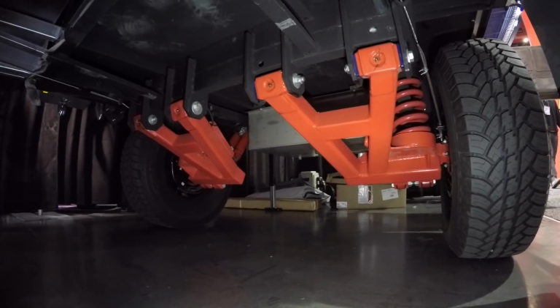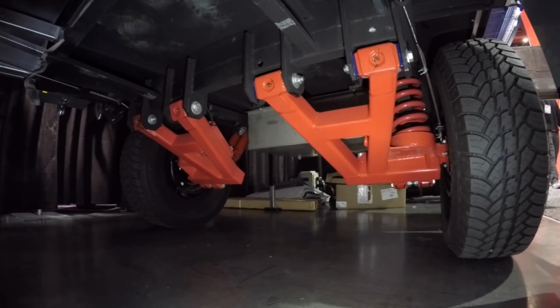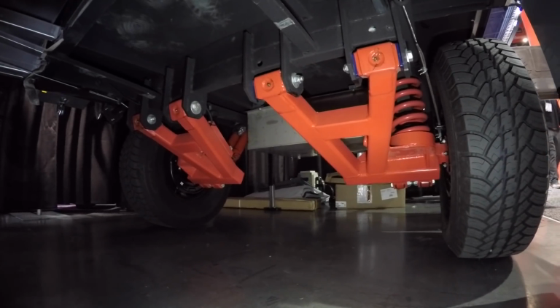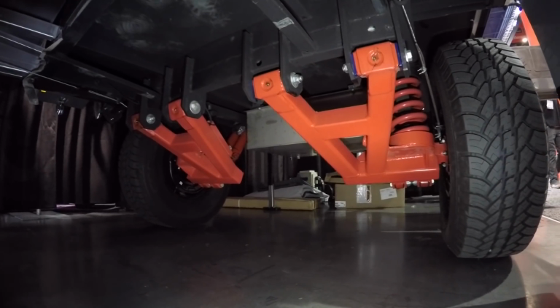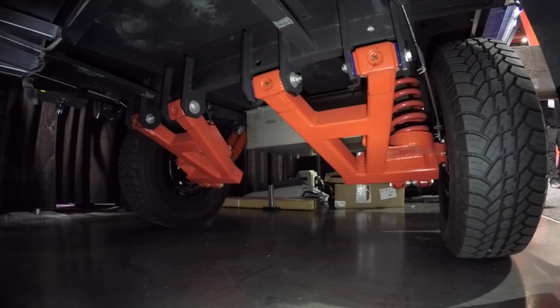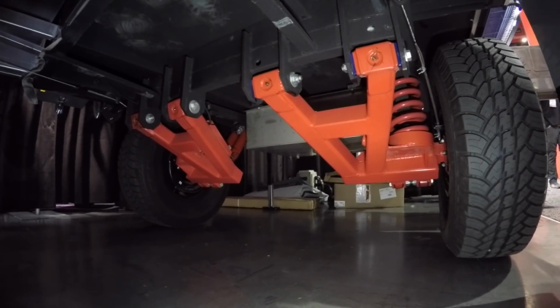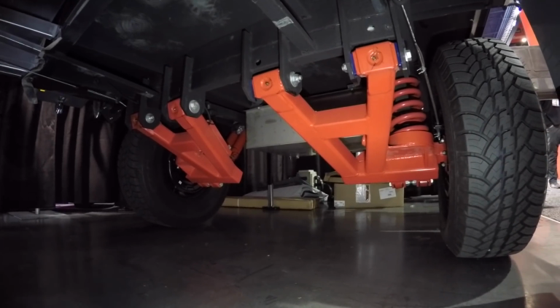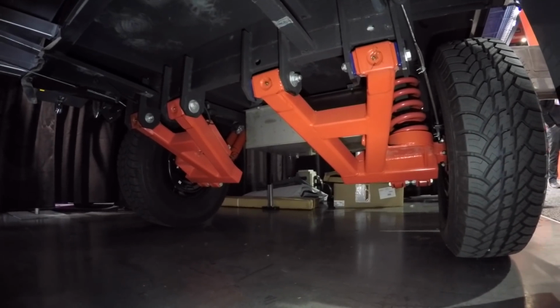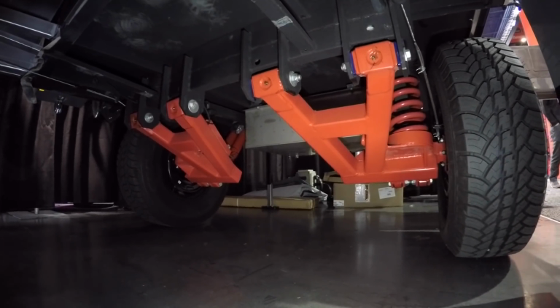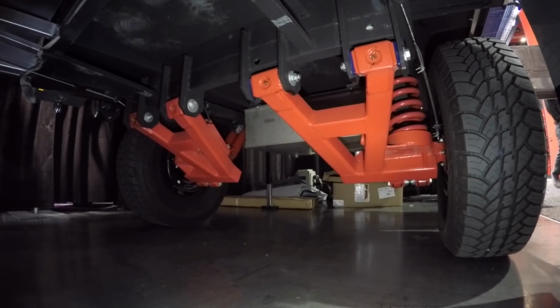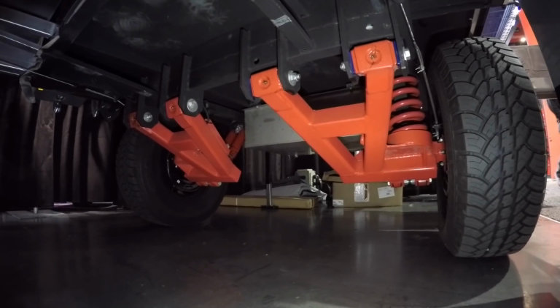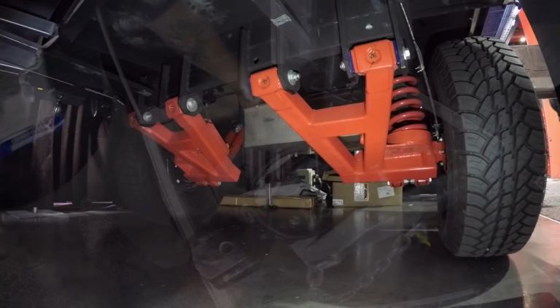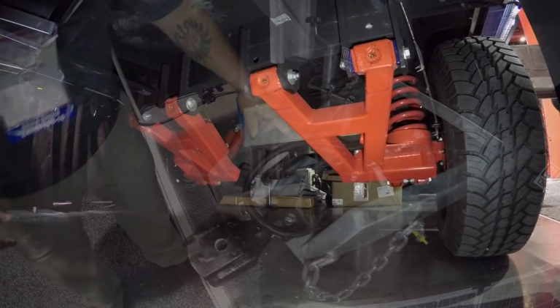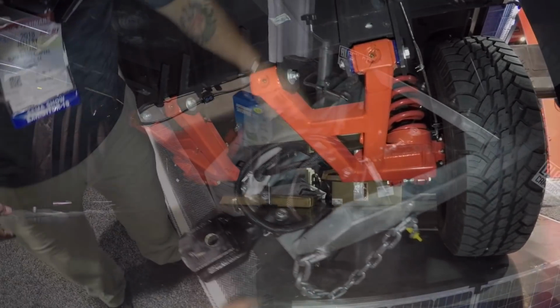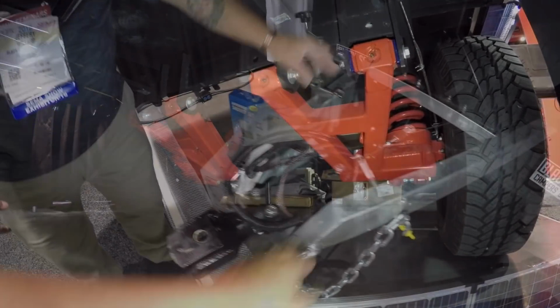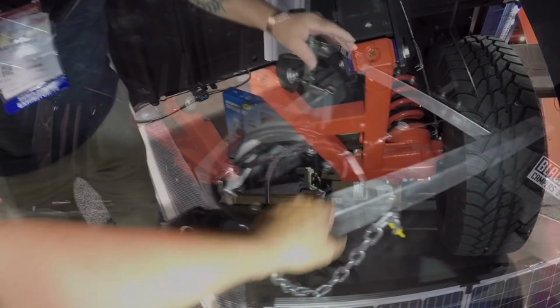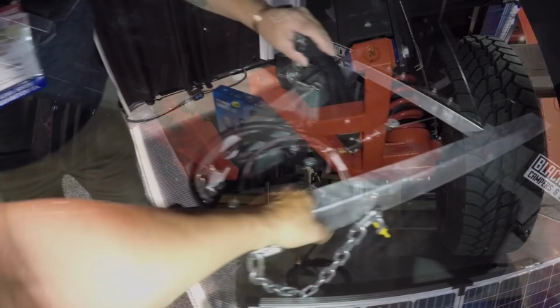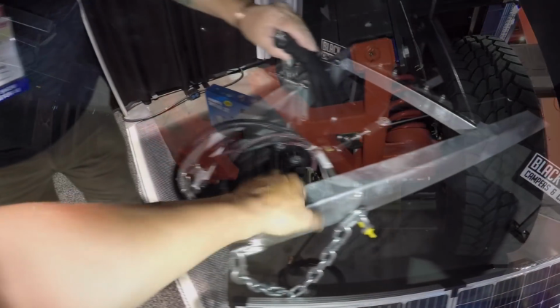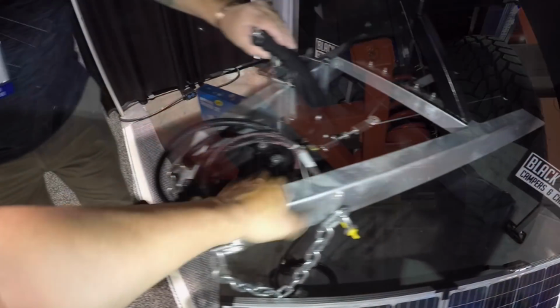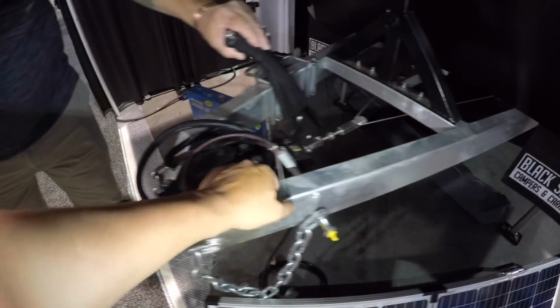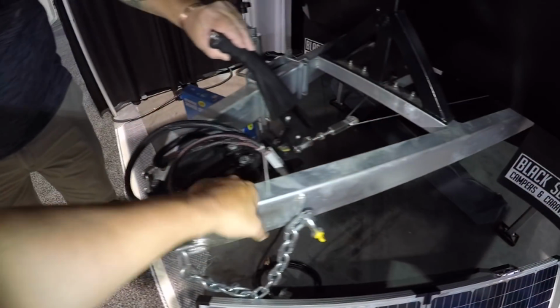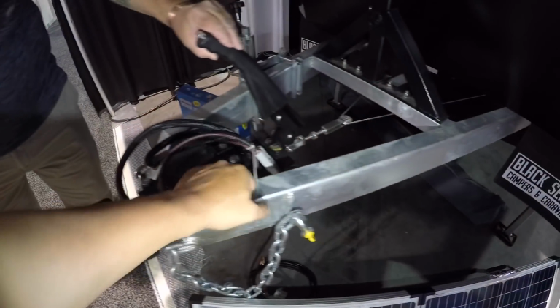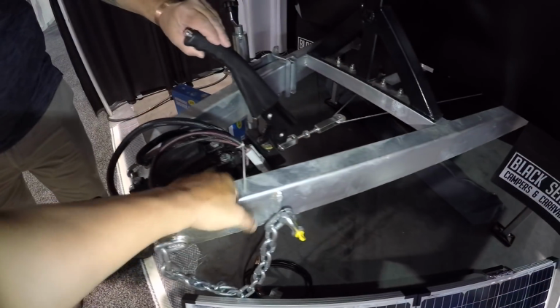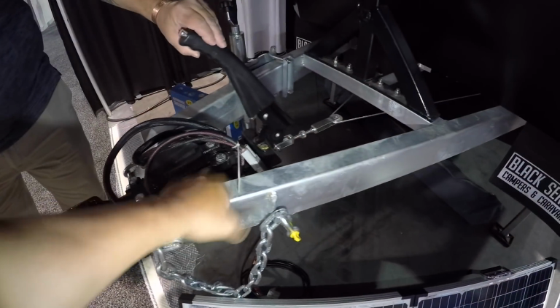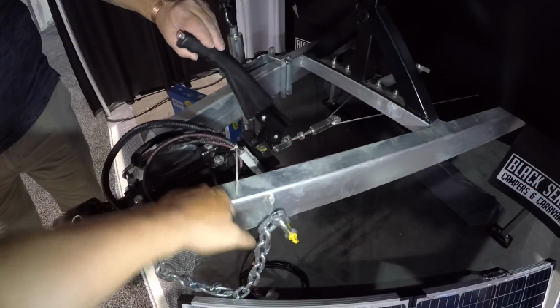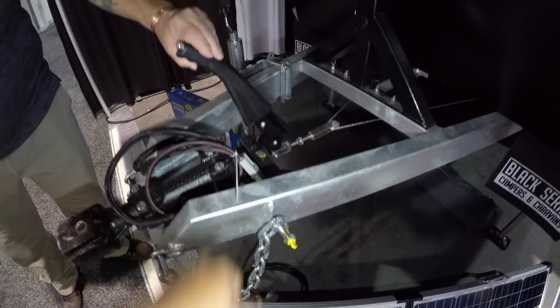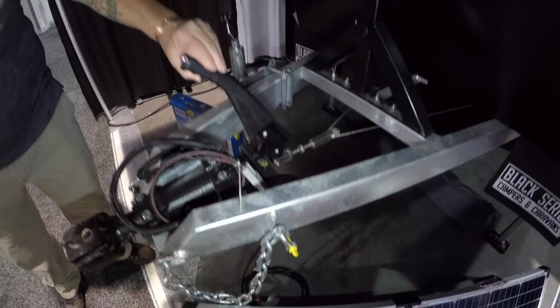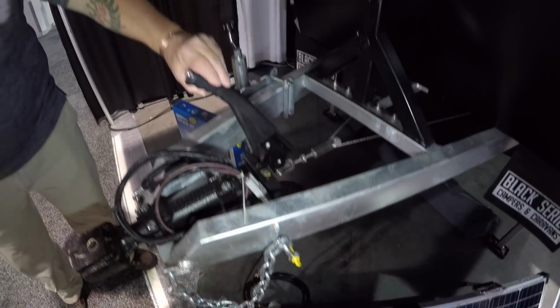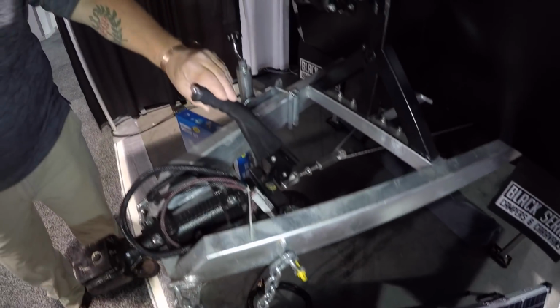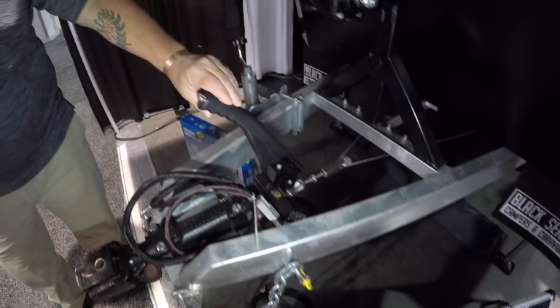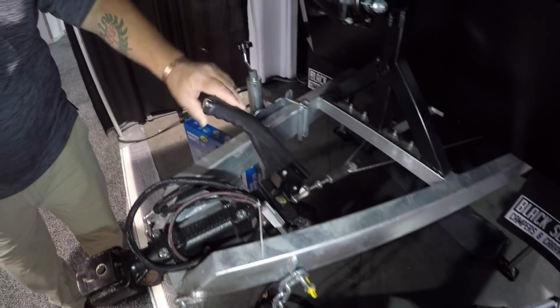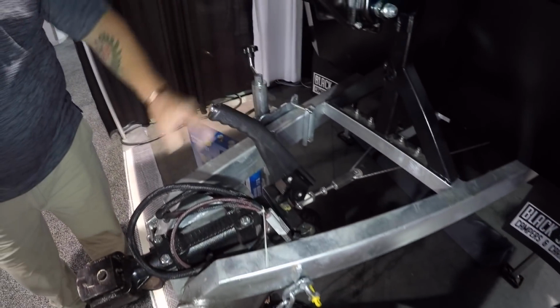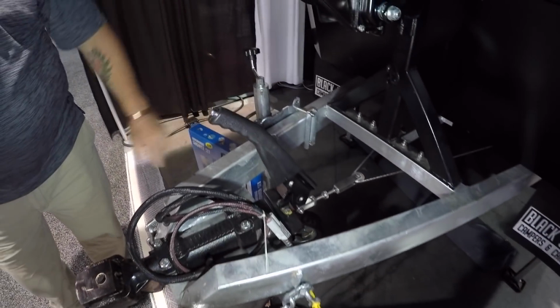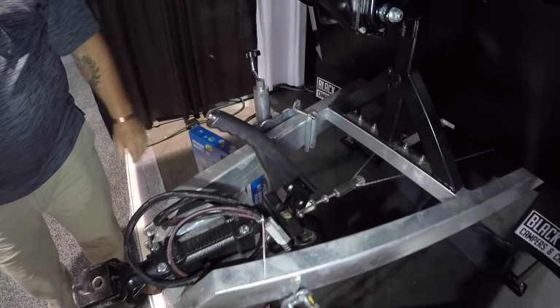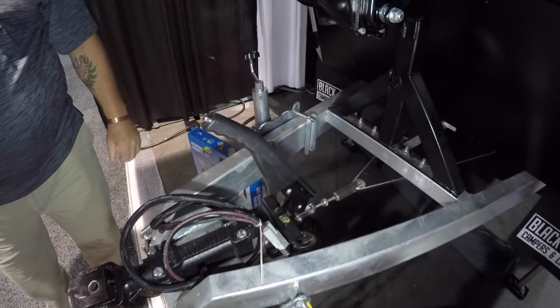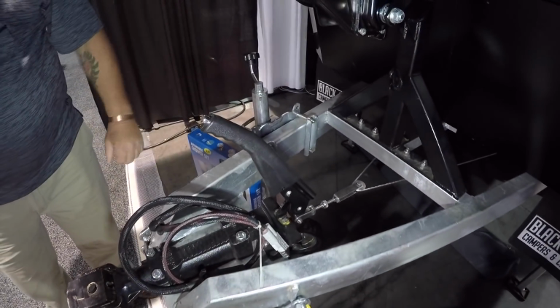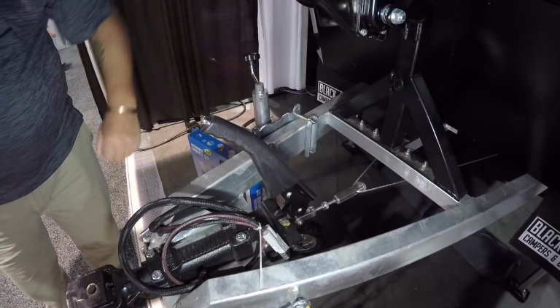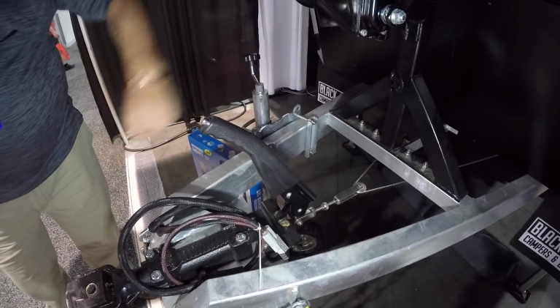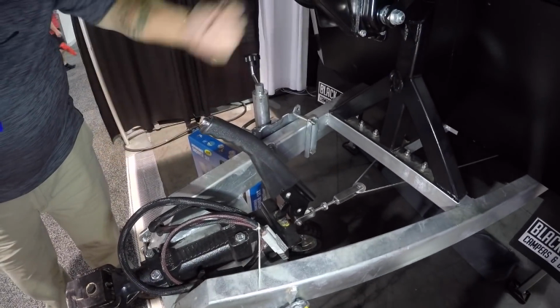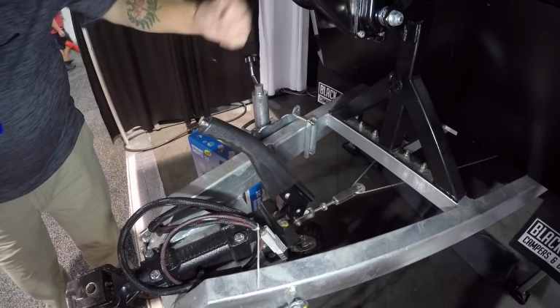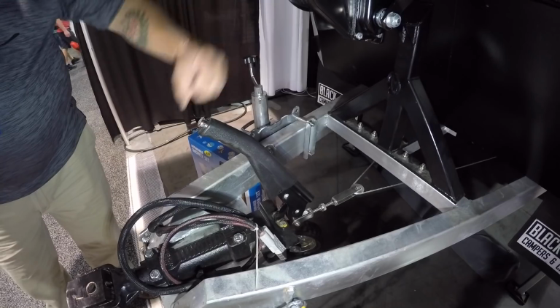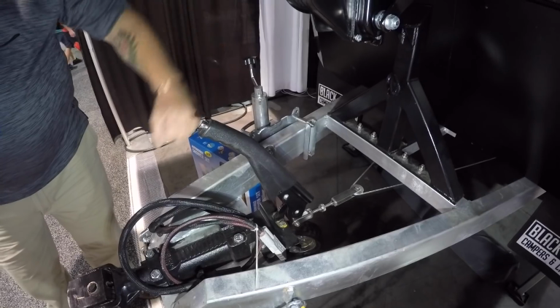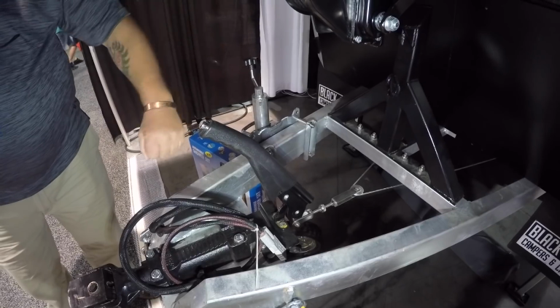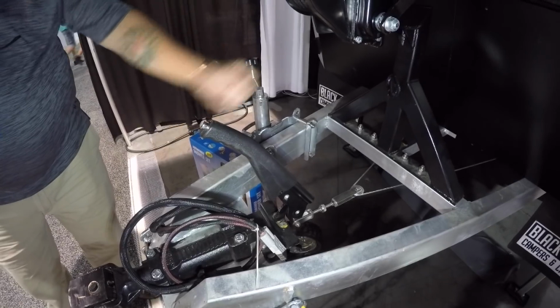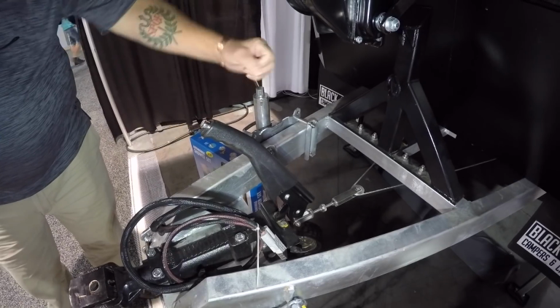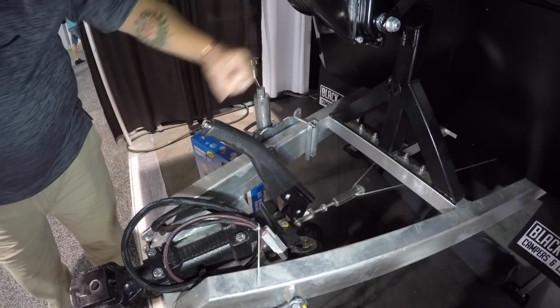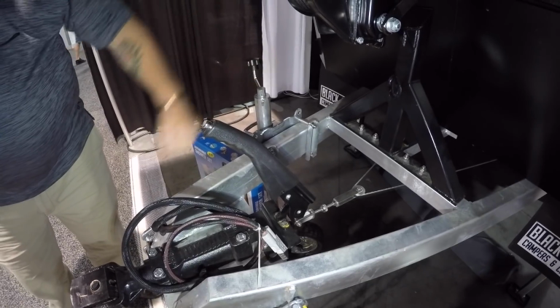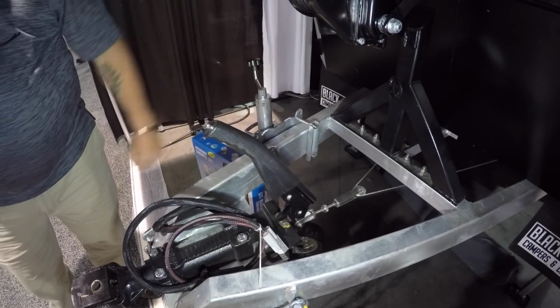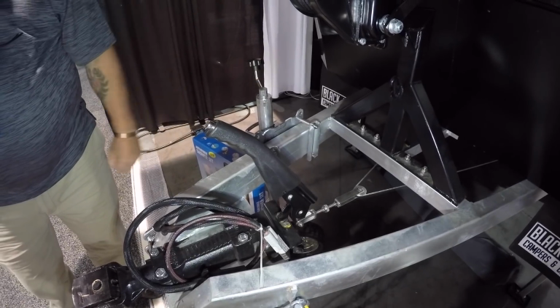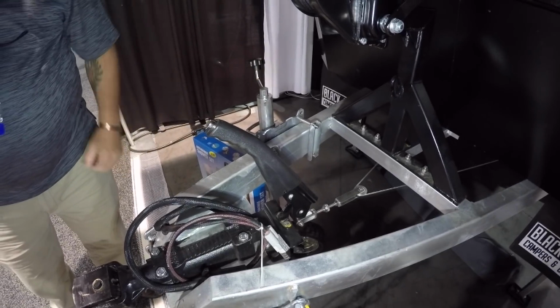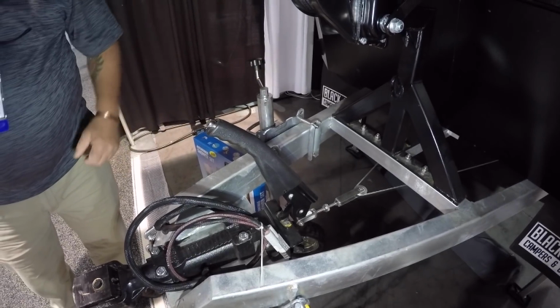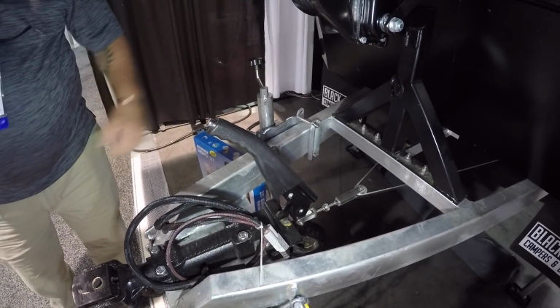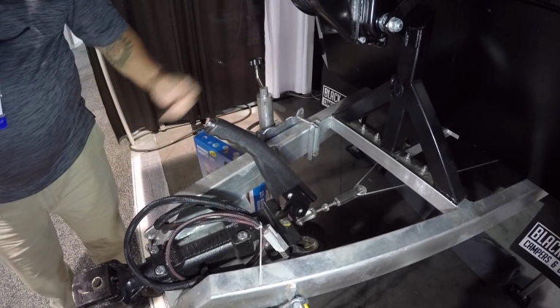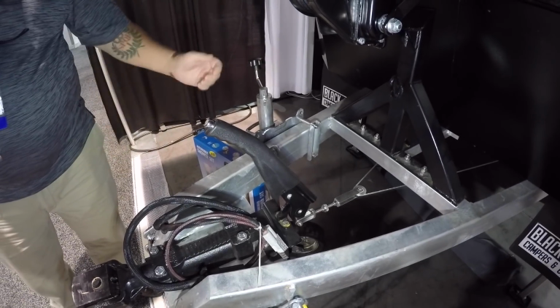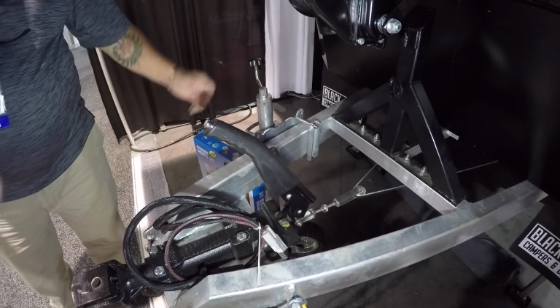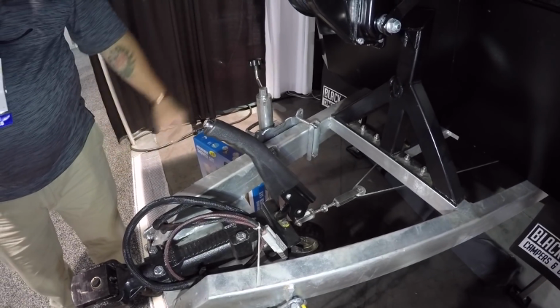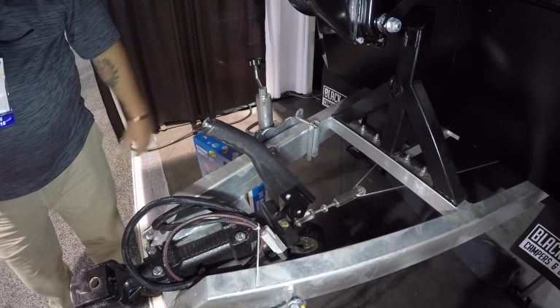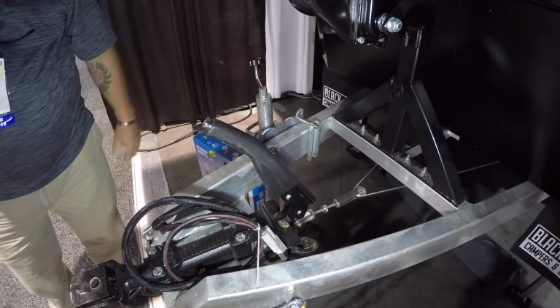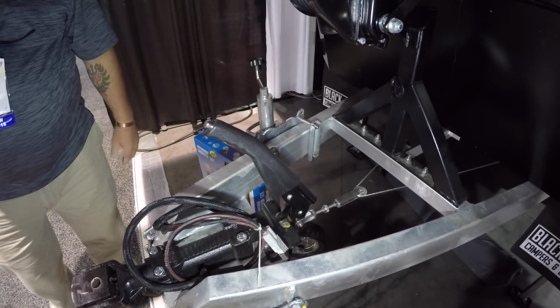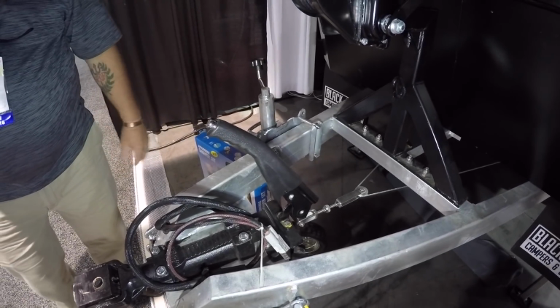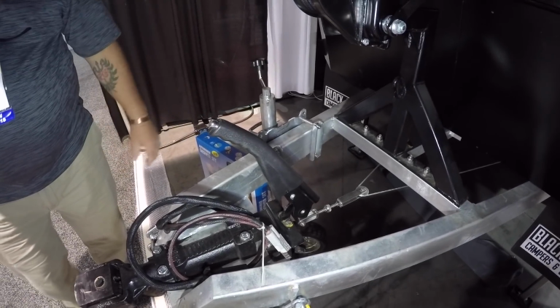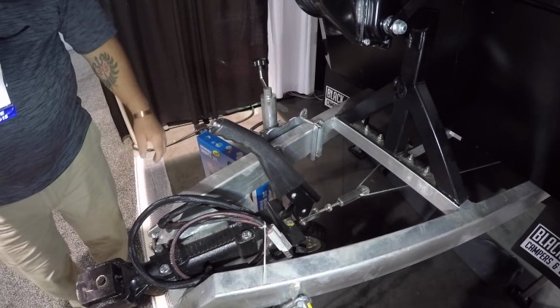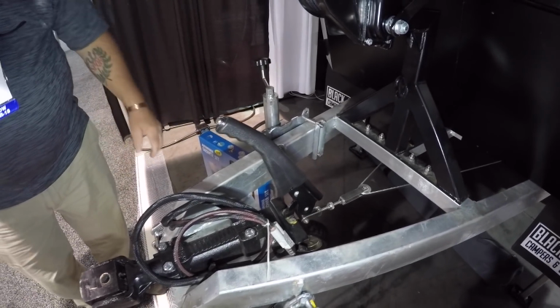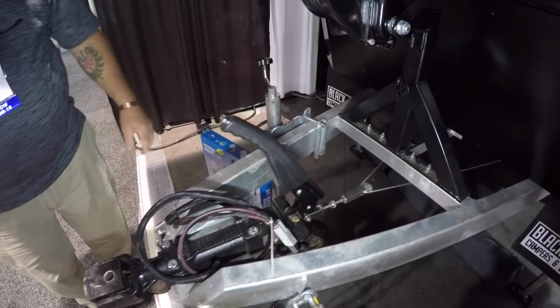Heavy steel frame — that's beefy. There's a parking brake so if you didn't get stuck before you chock your wheels, you can stop it from pulling your rig back.